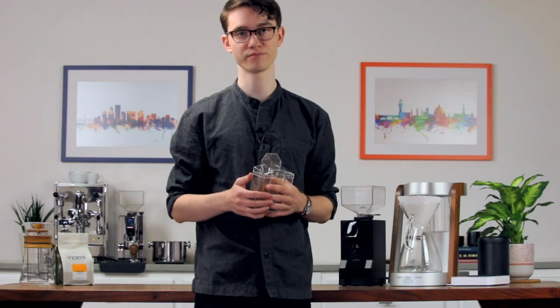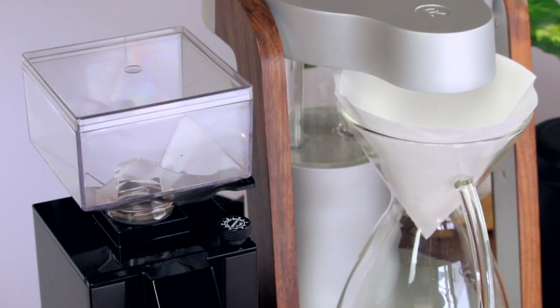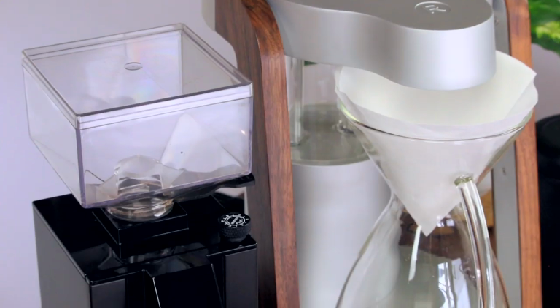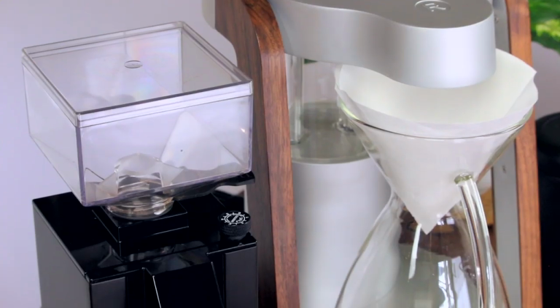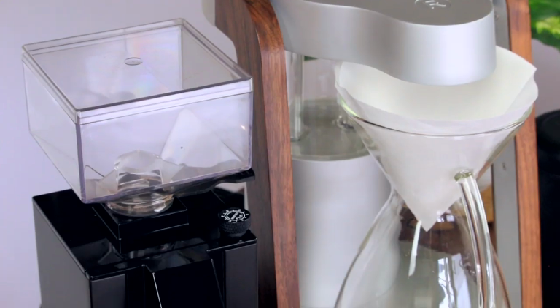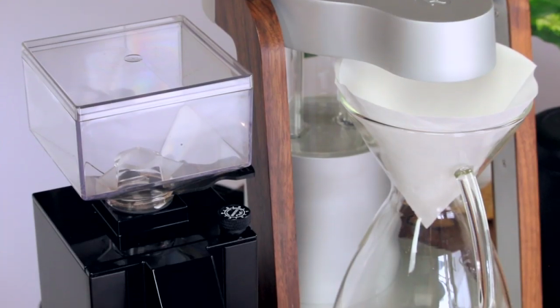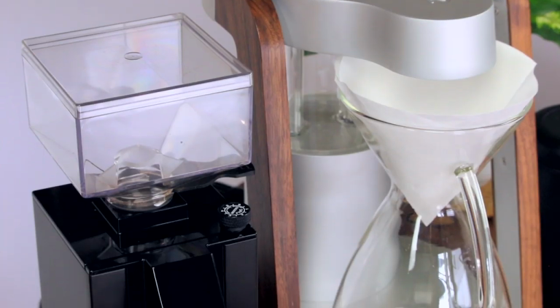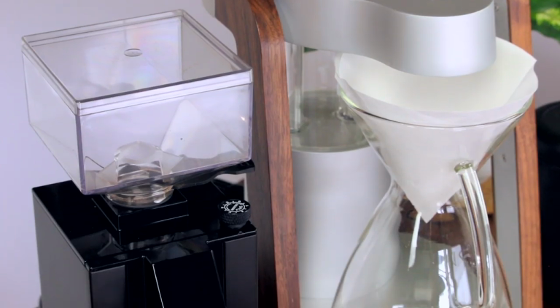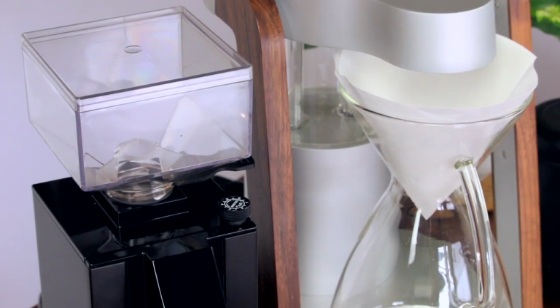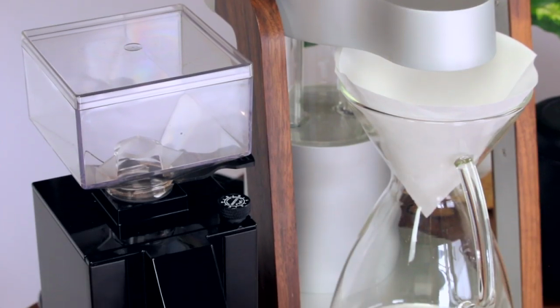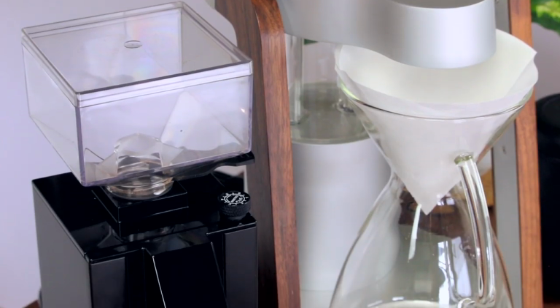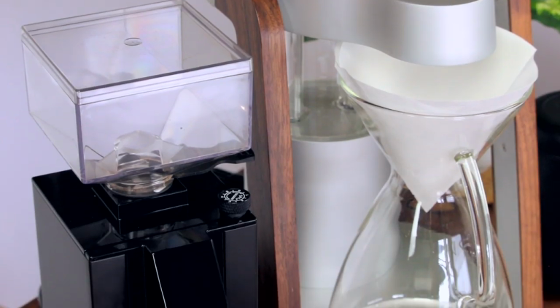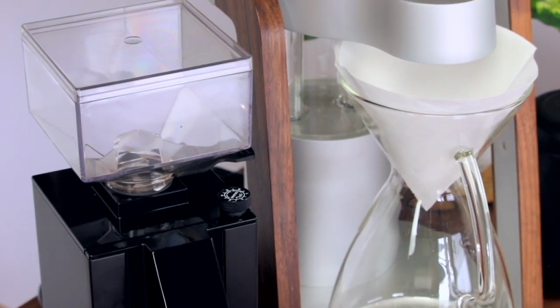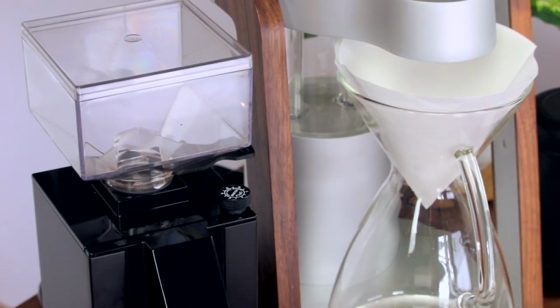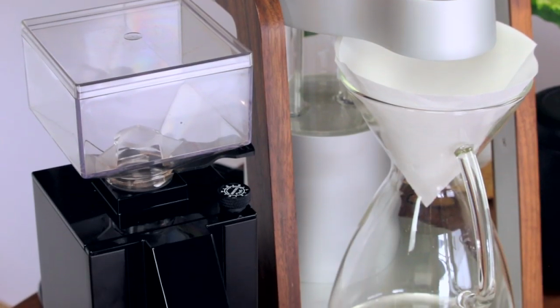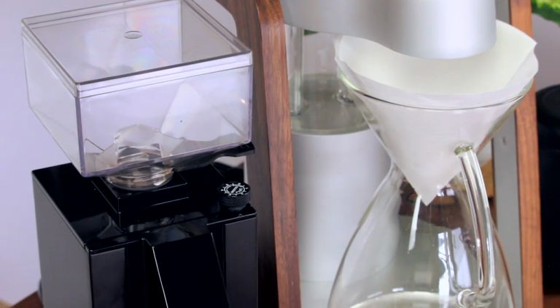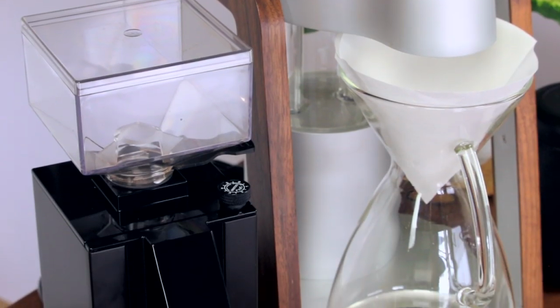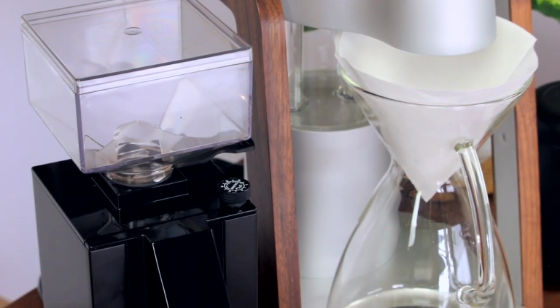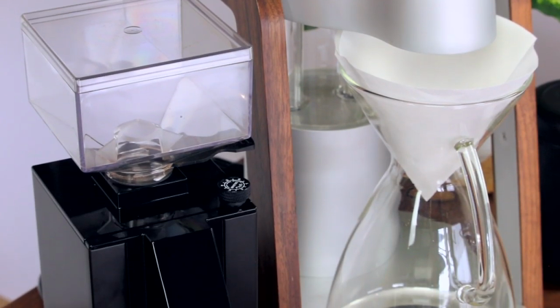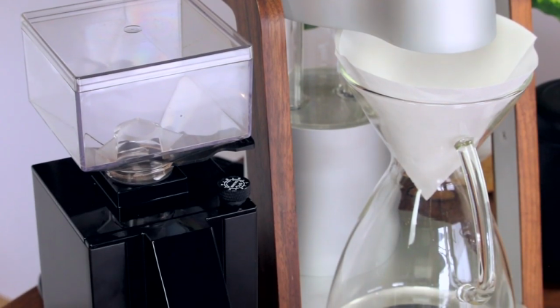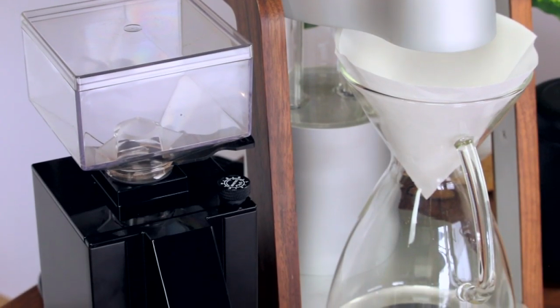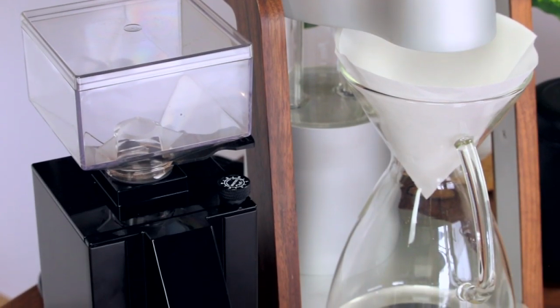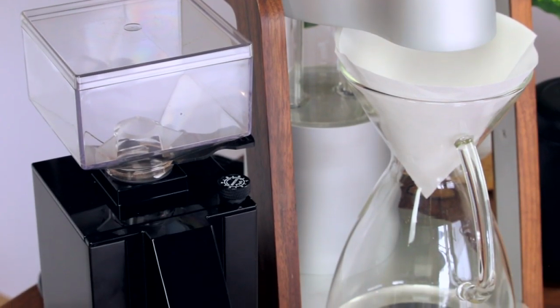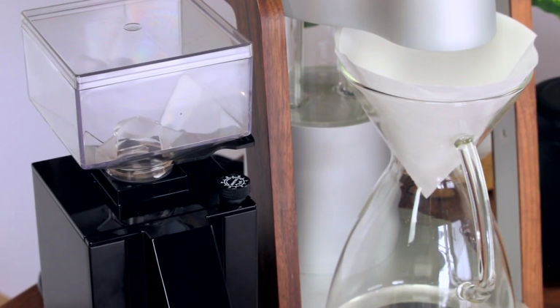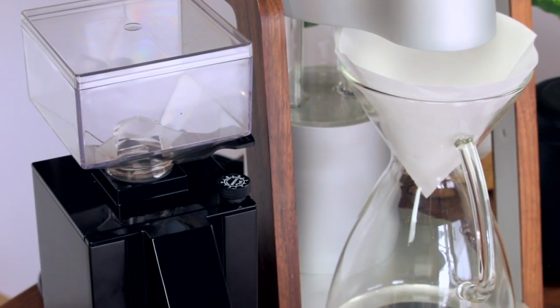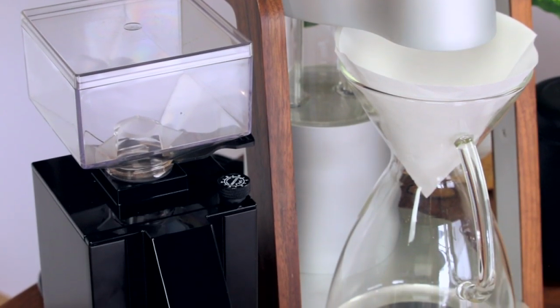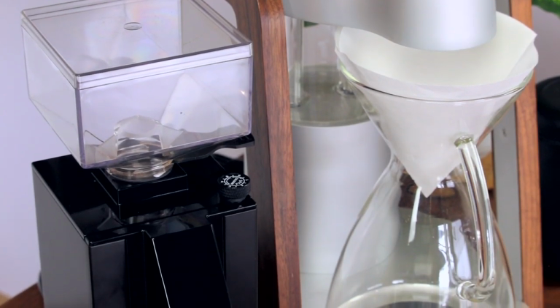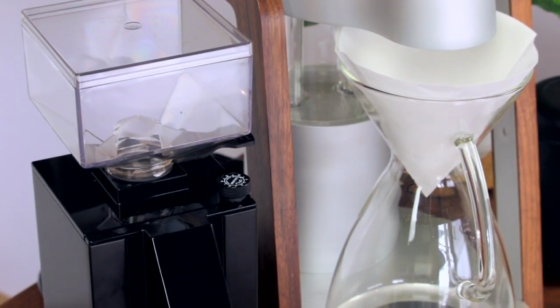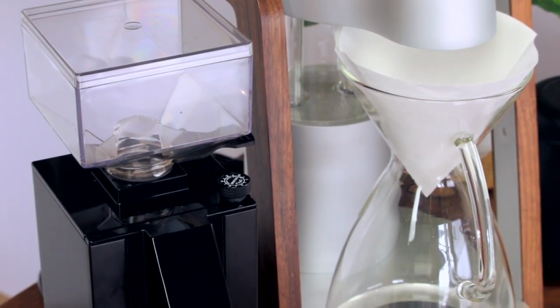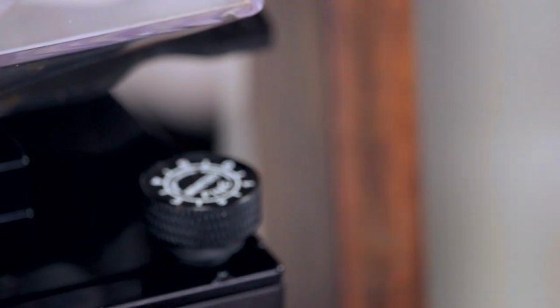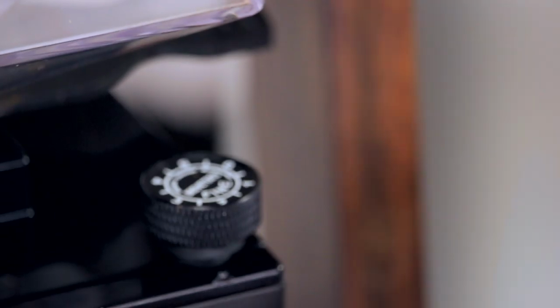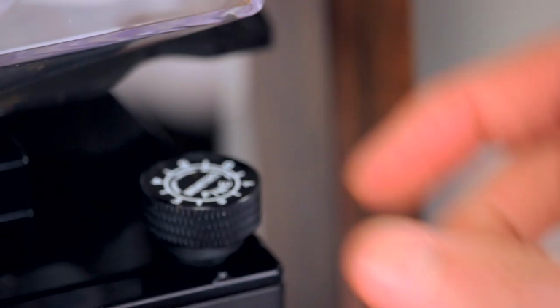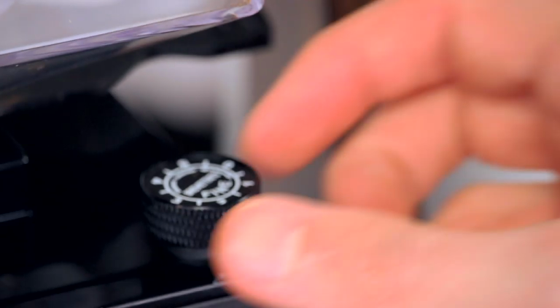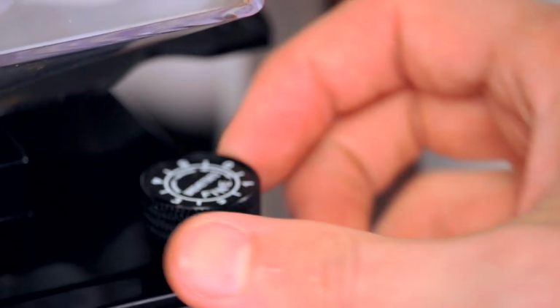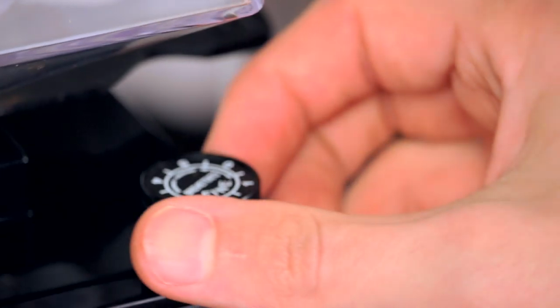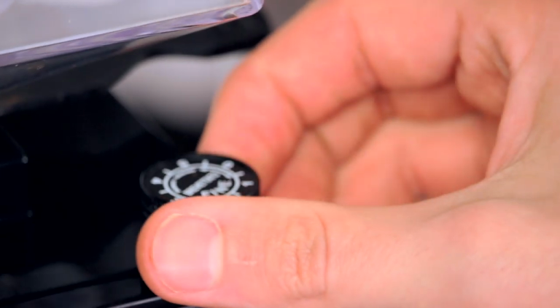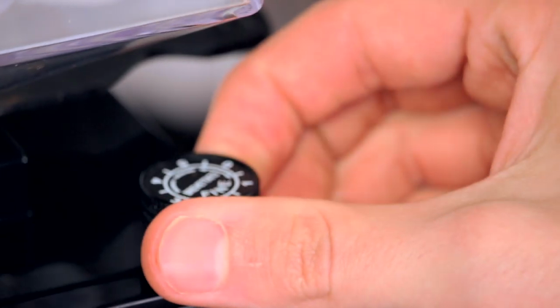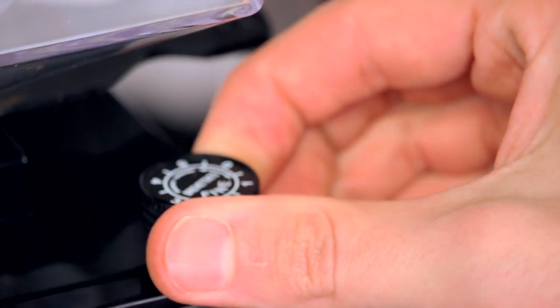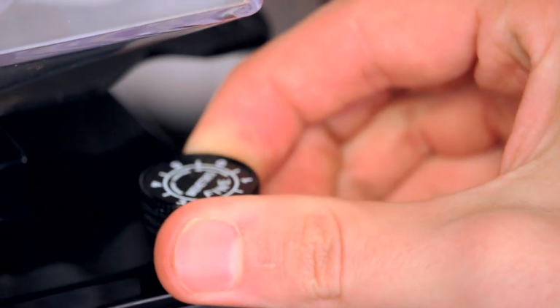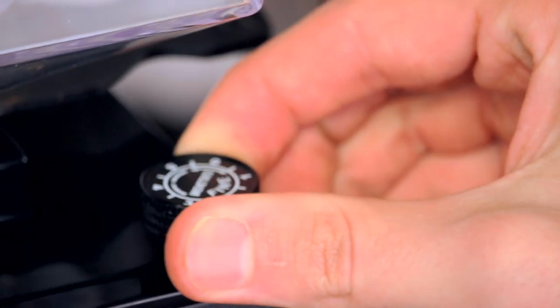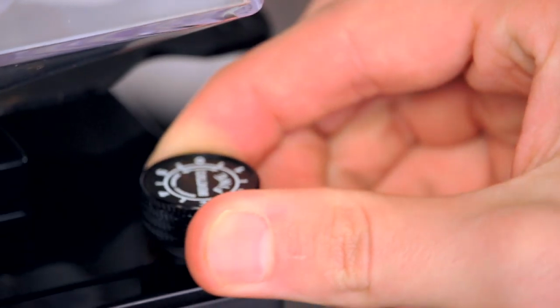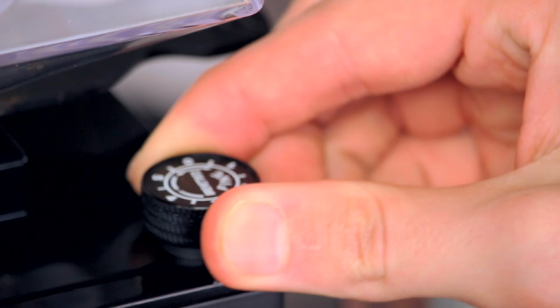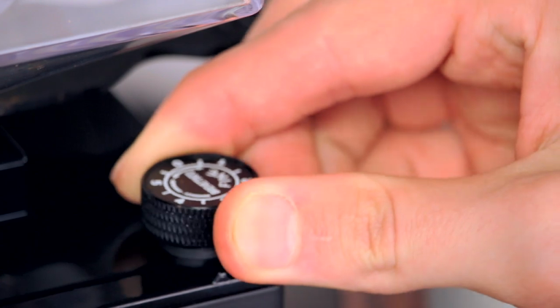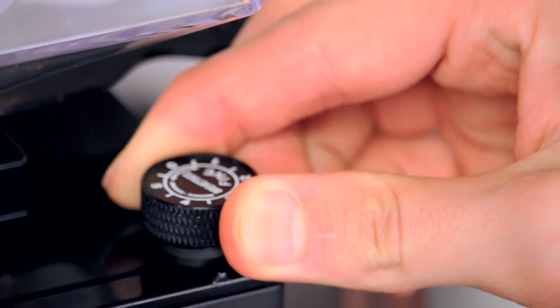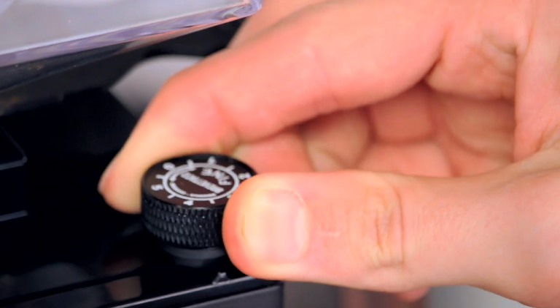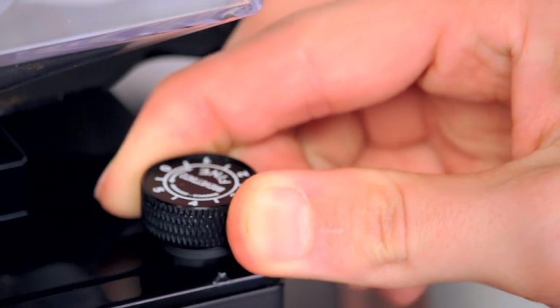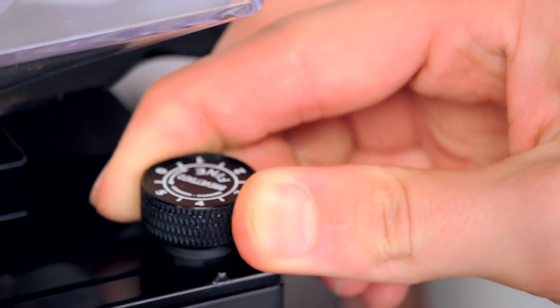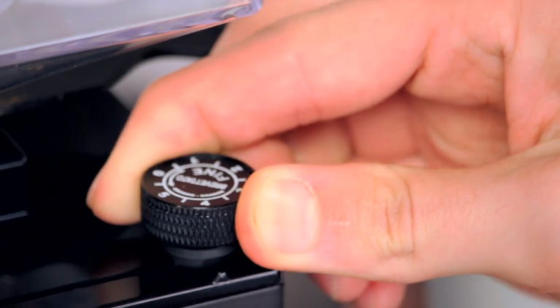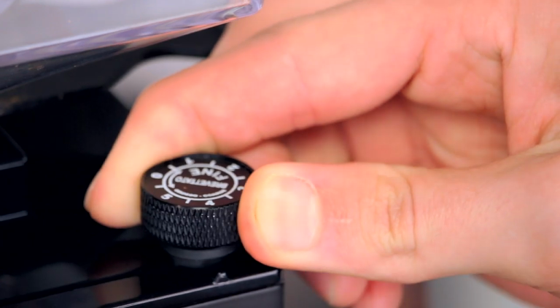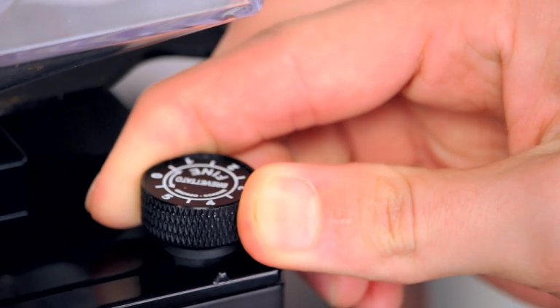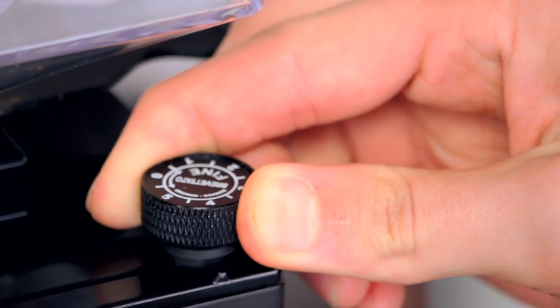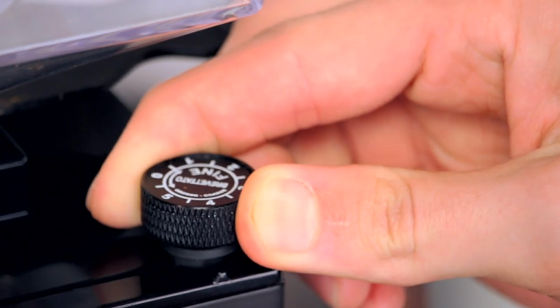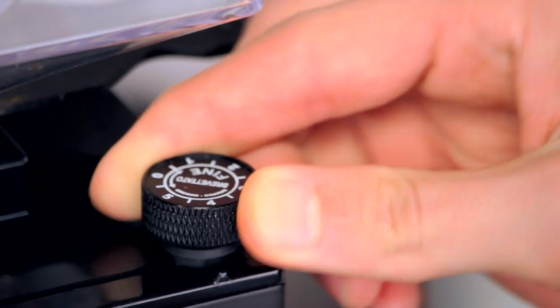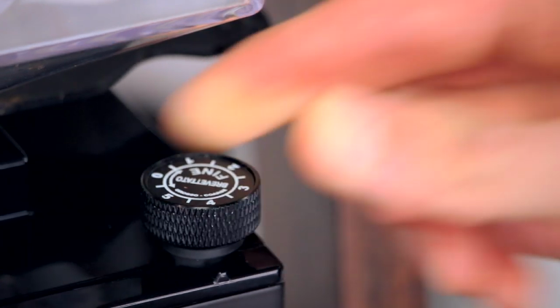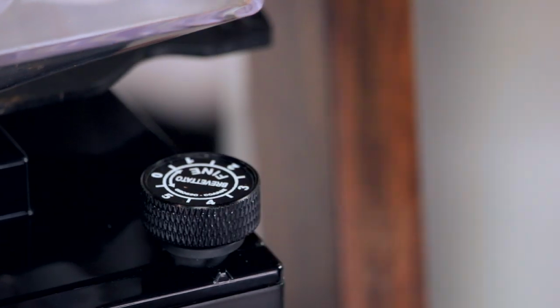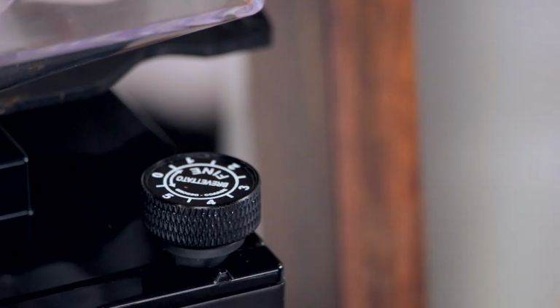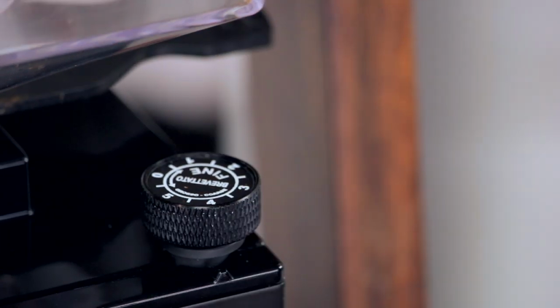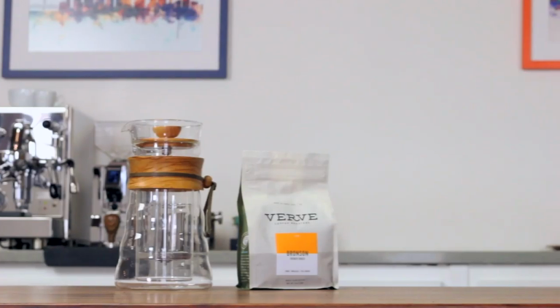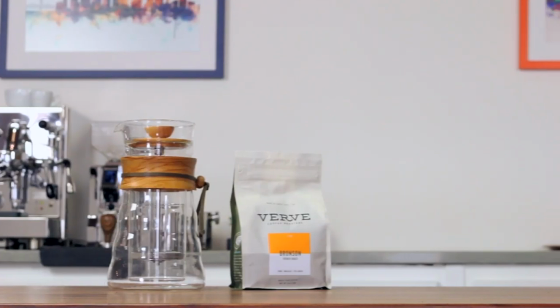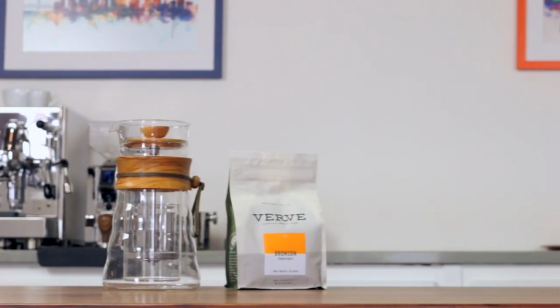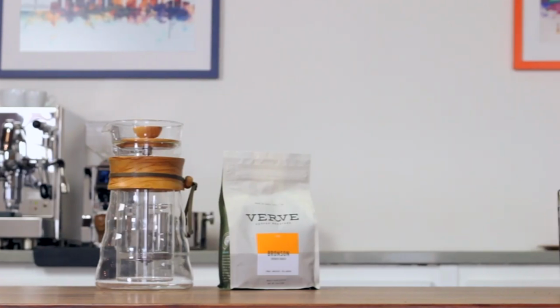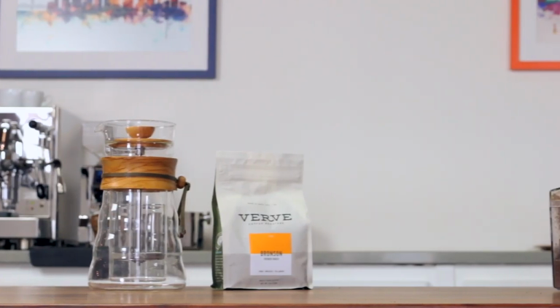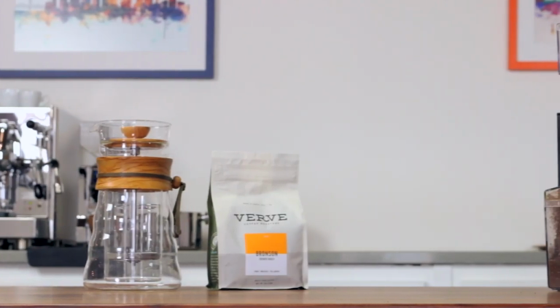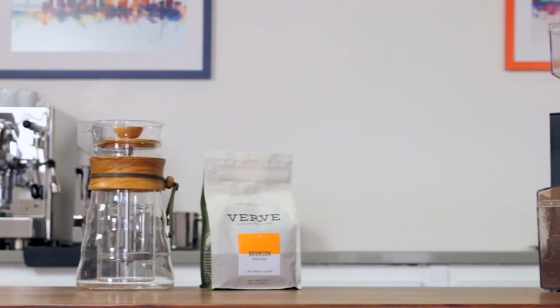As always, Eureka's micrometric grind adjustment dial makes for easy adjustment whether you're fine-tuning or switching from pour over to French press.